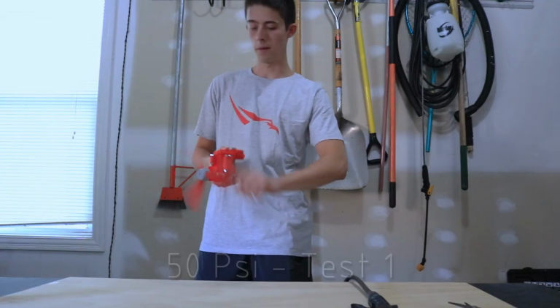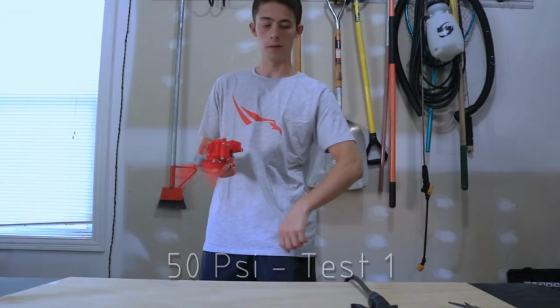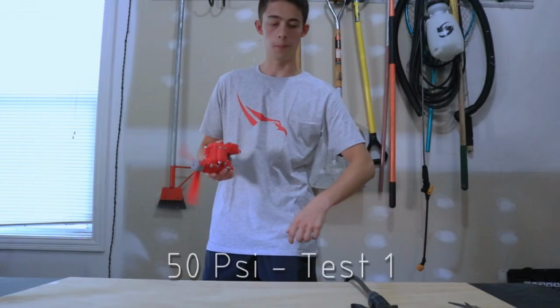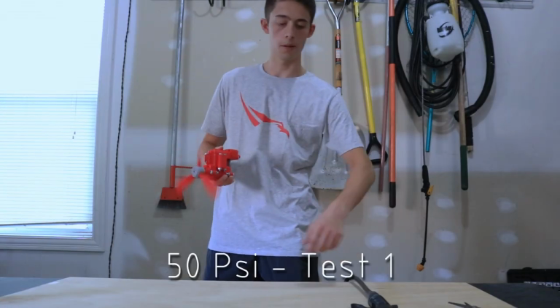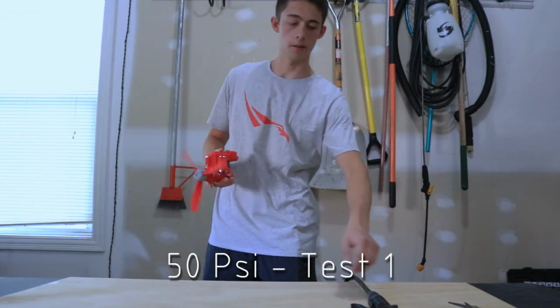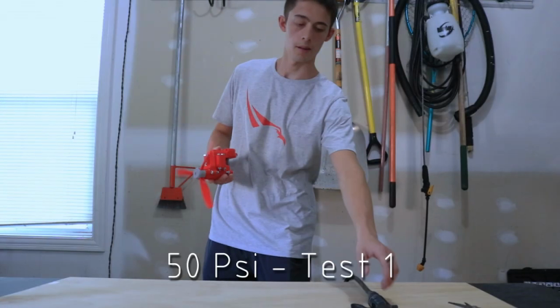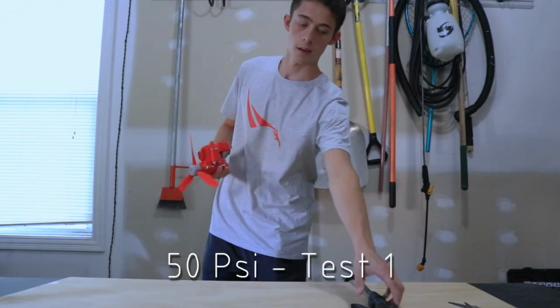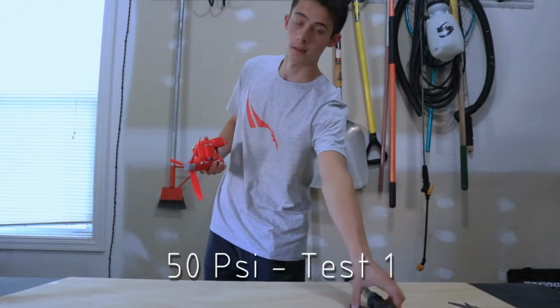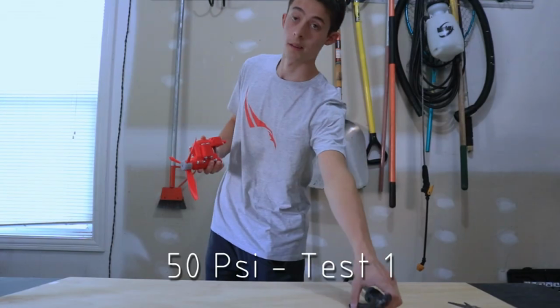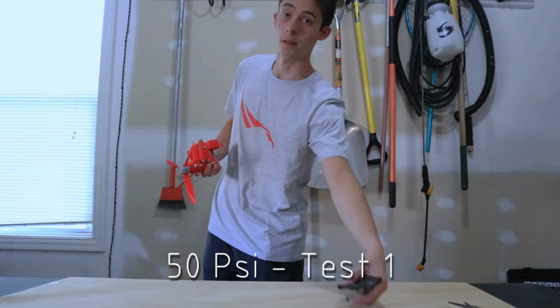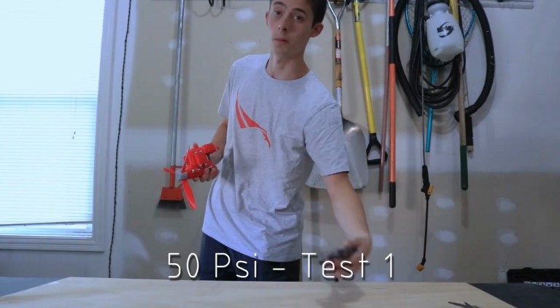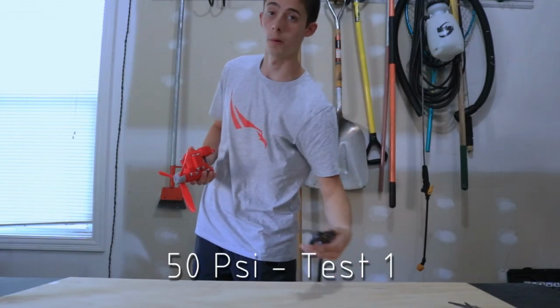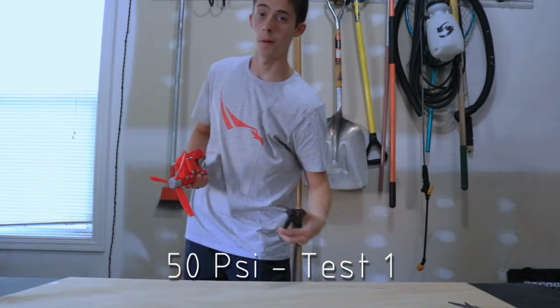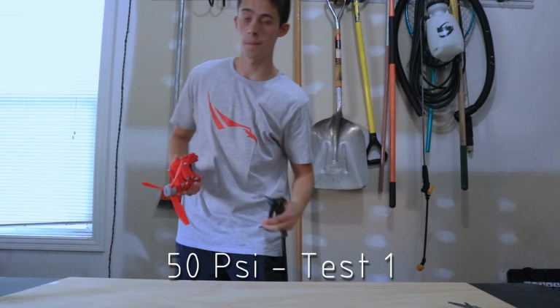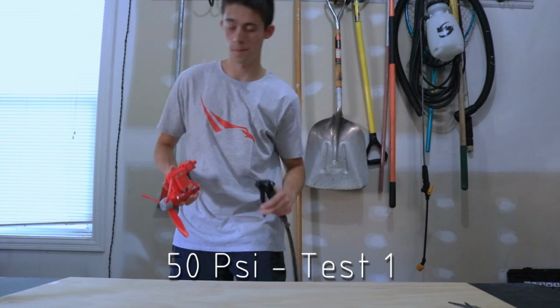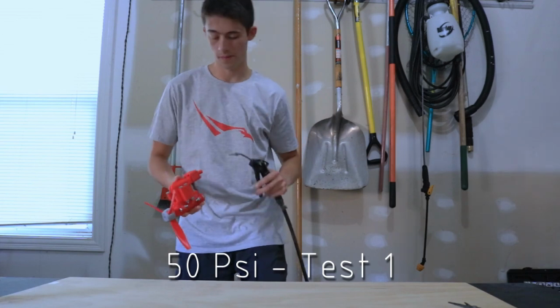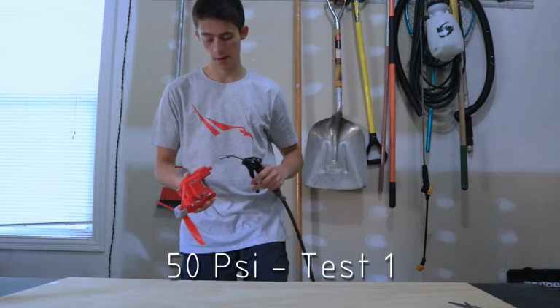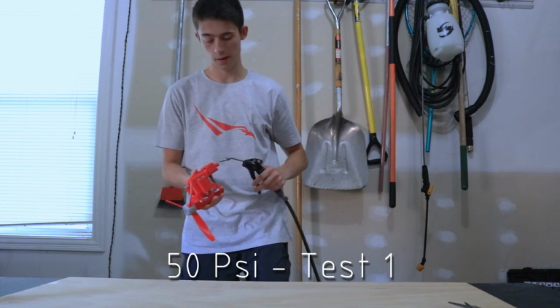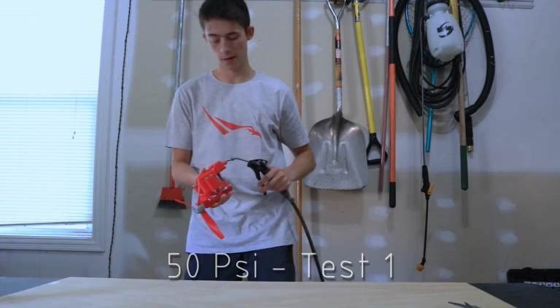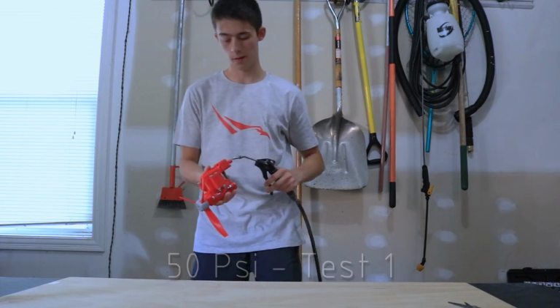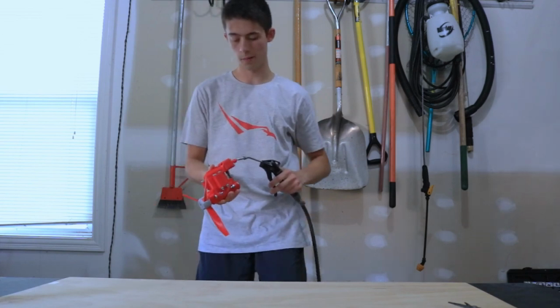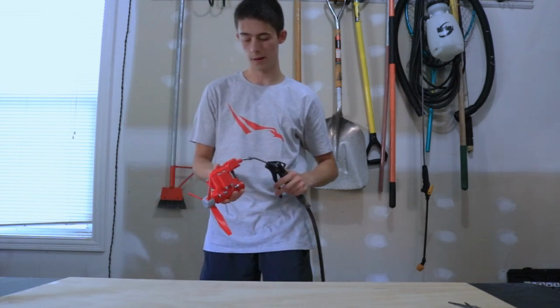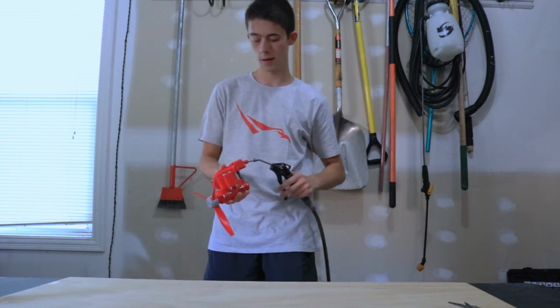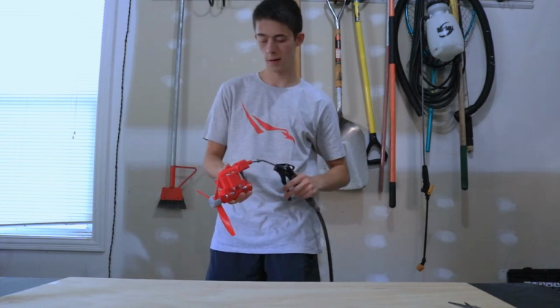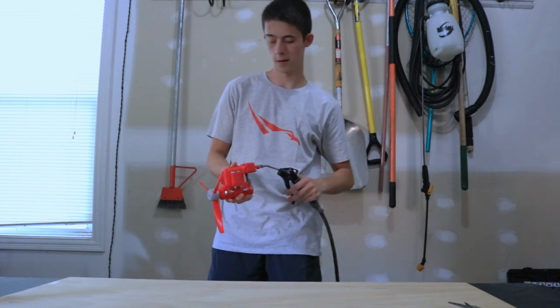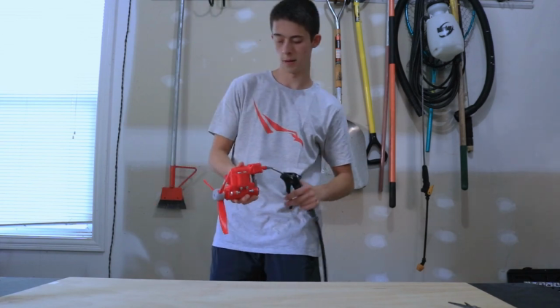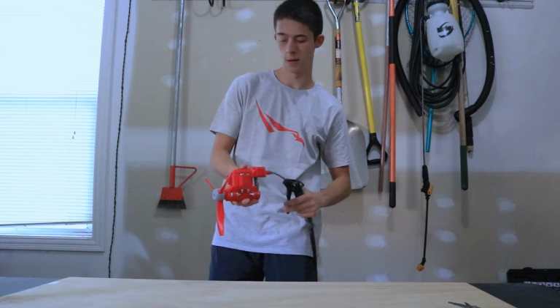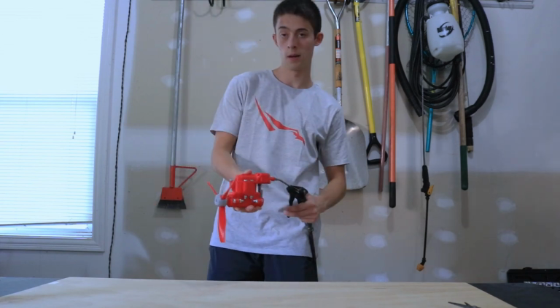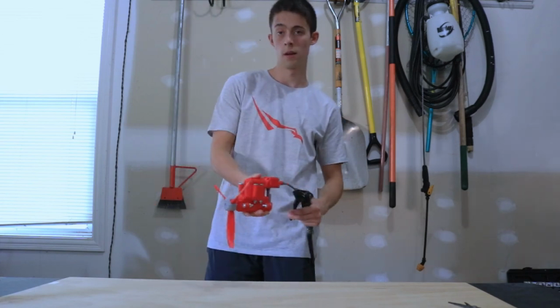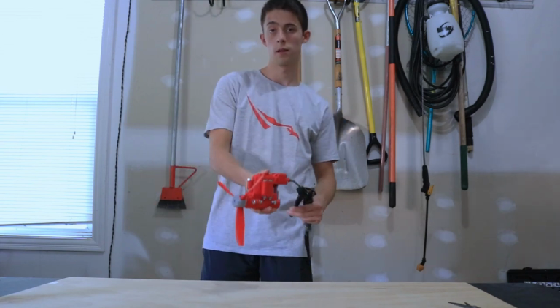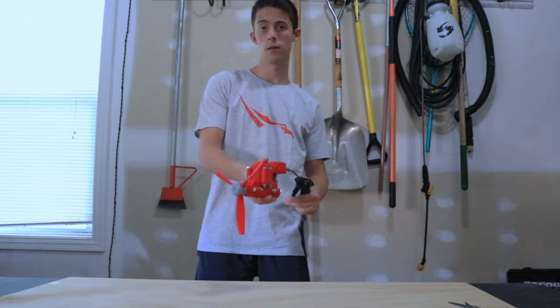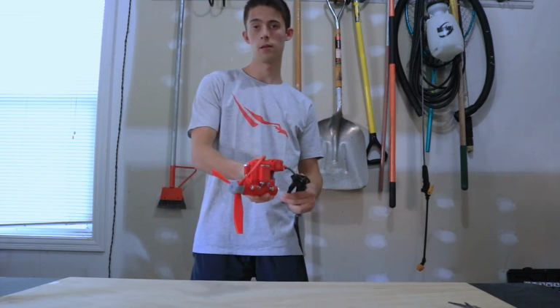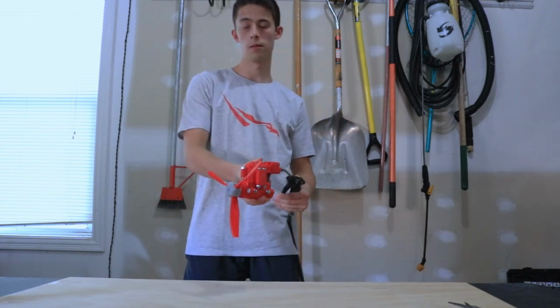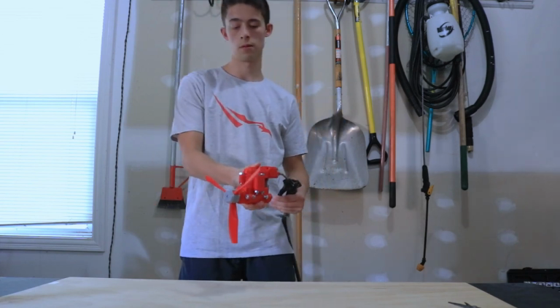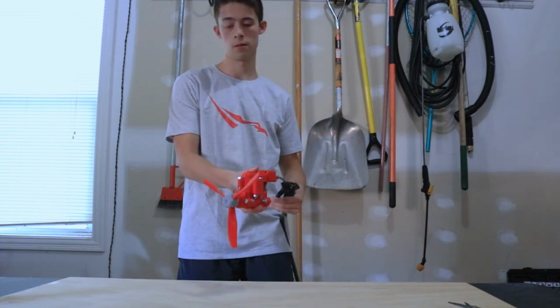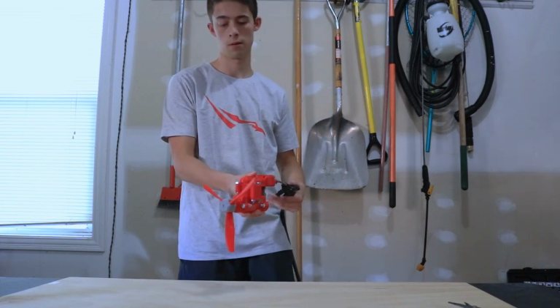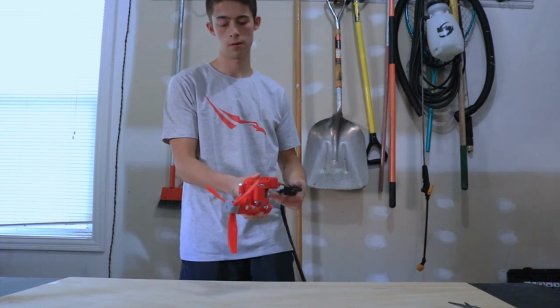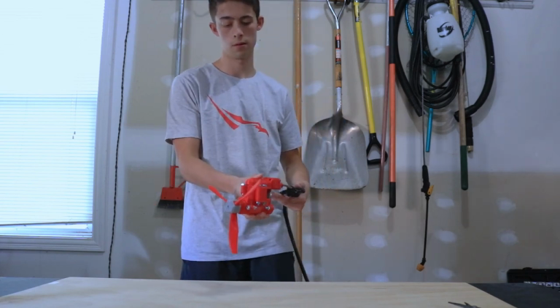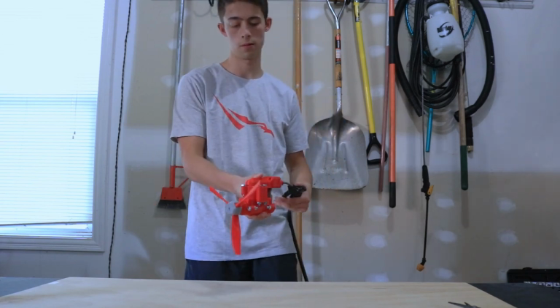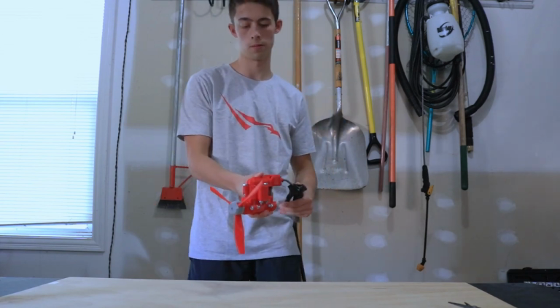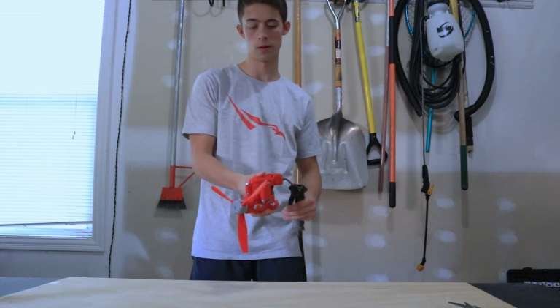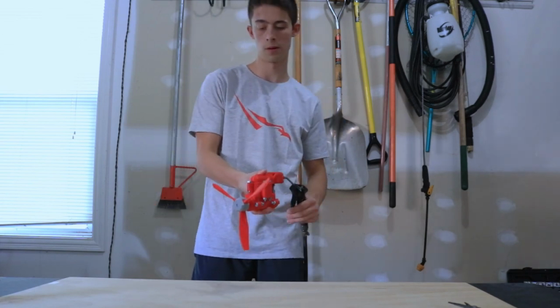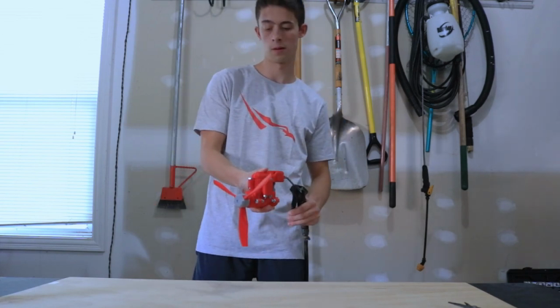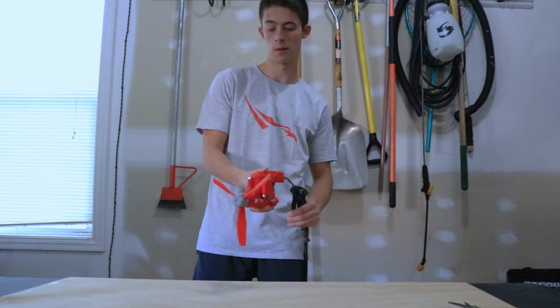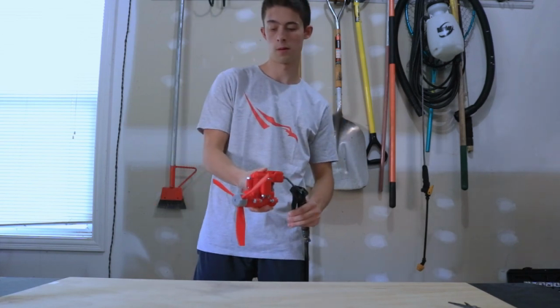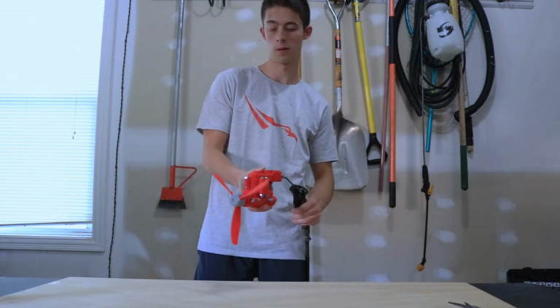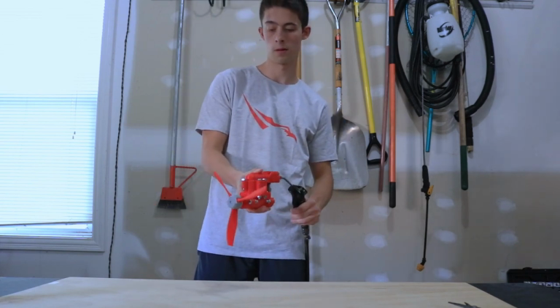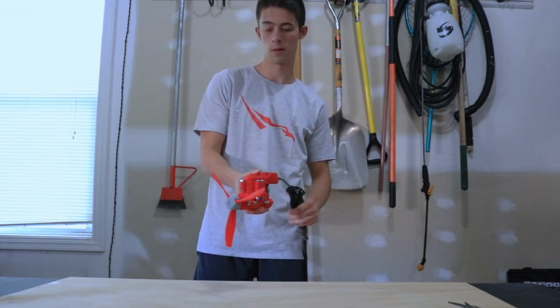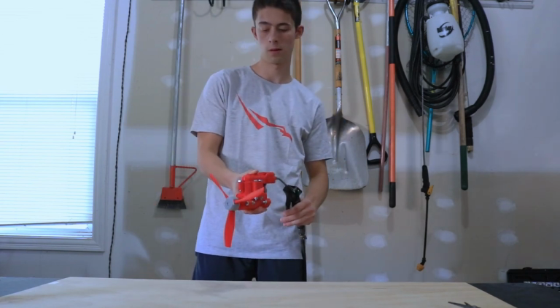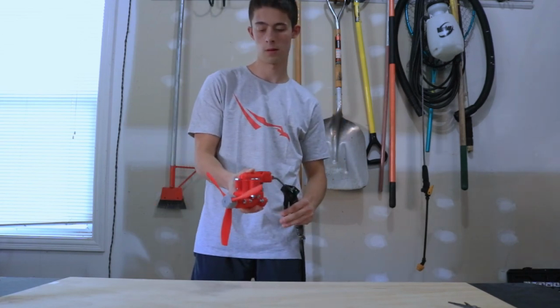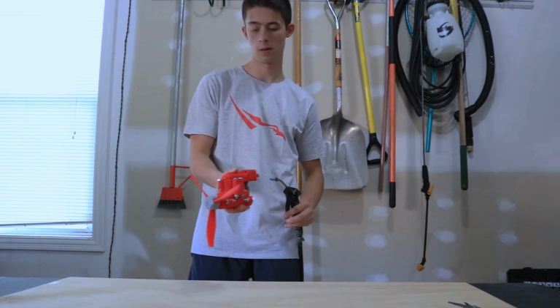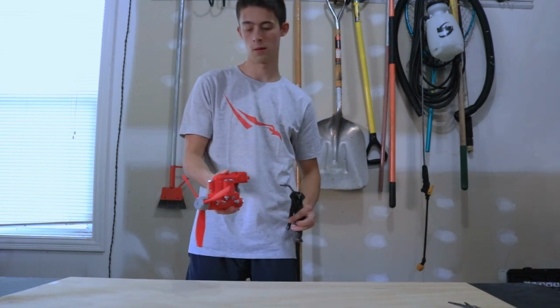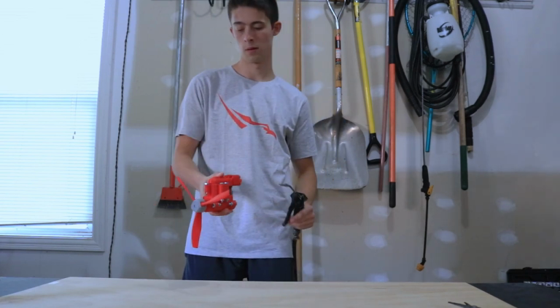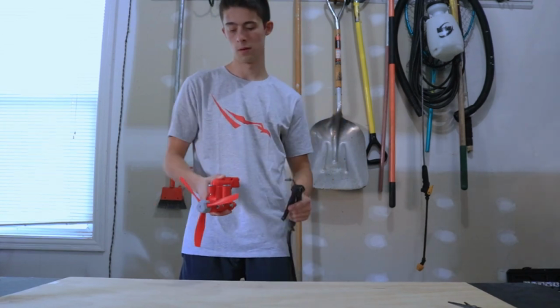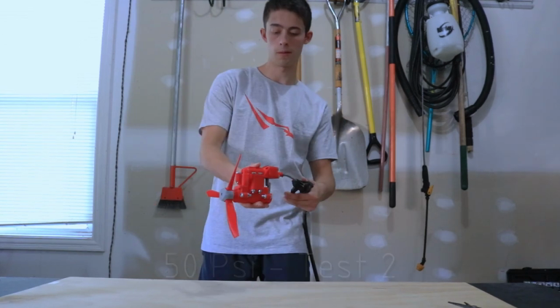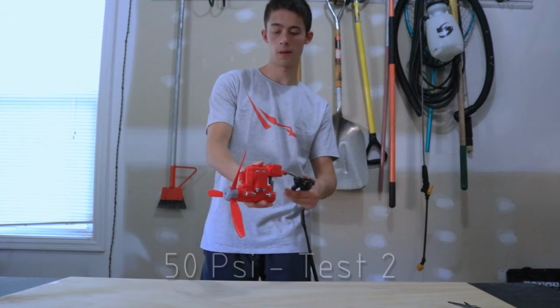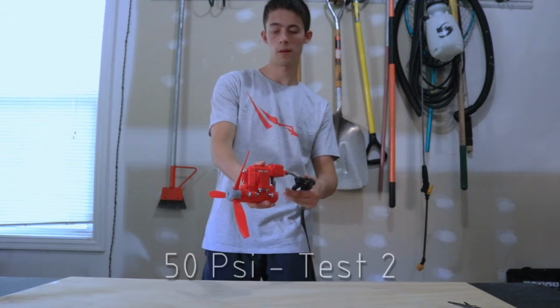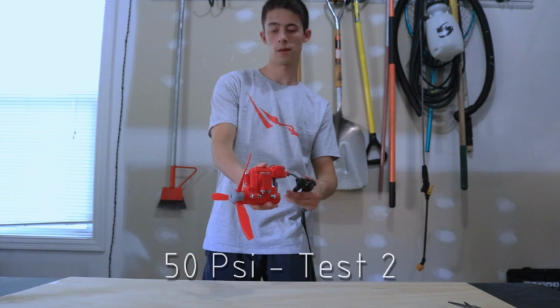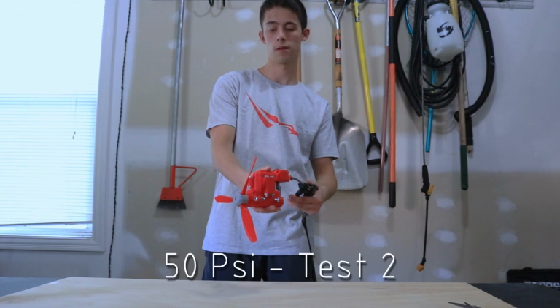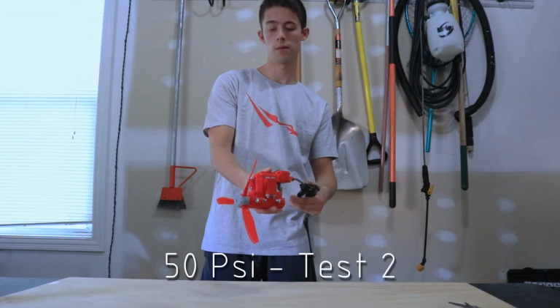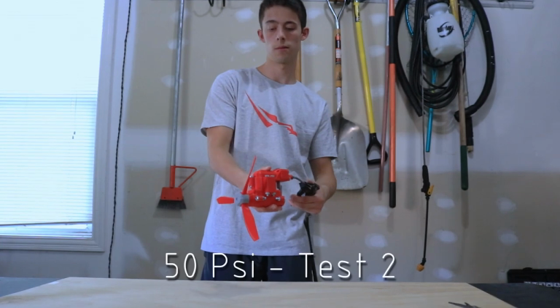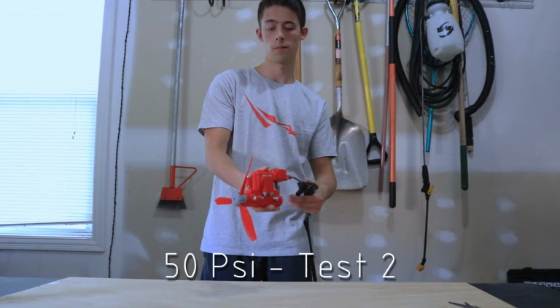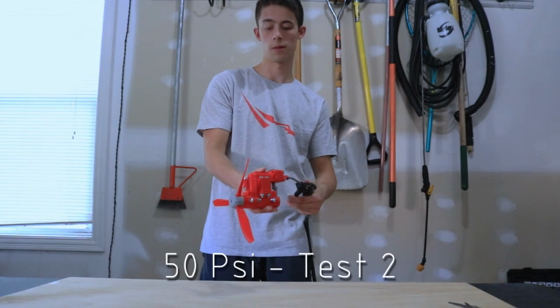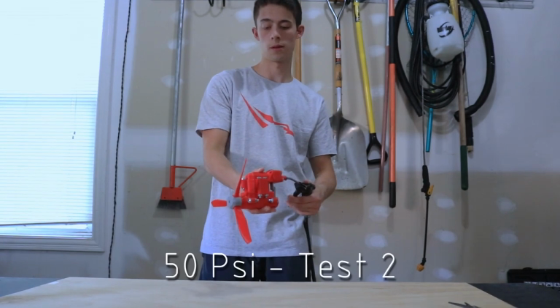50 PSI, test one — three, two, one. Three, two, one.